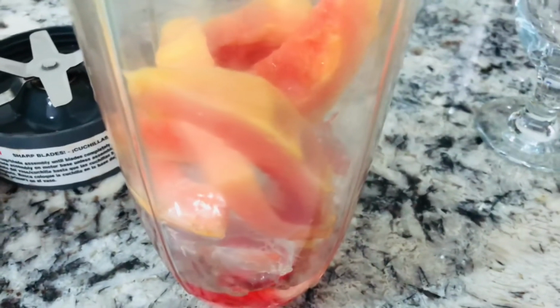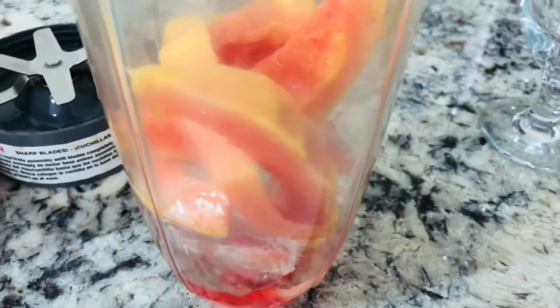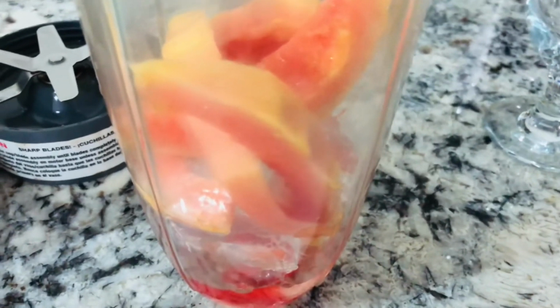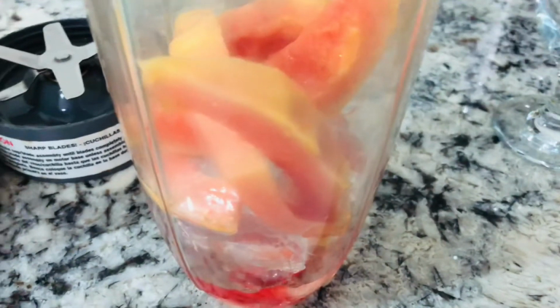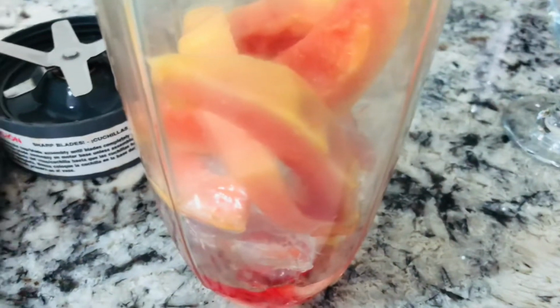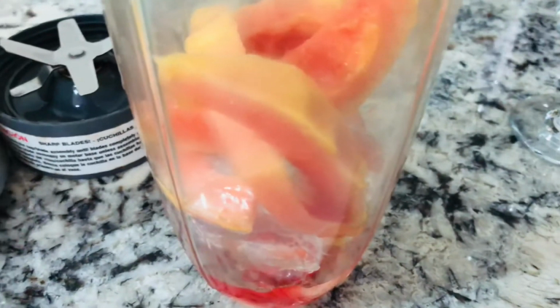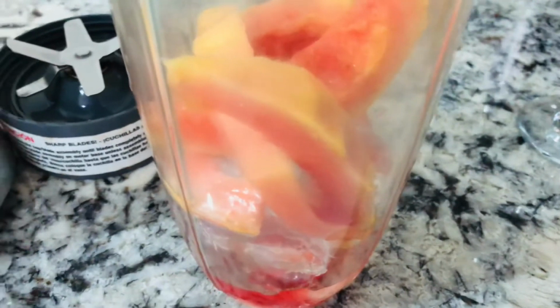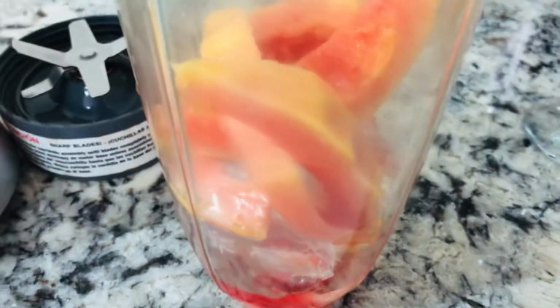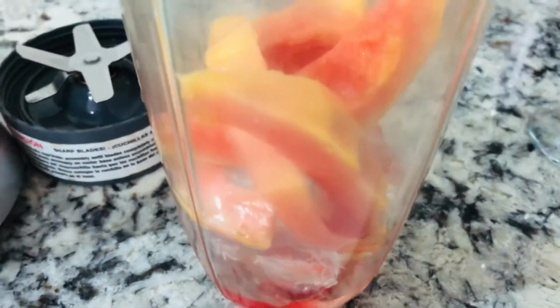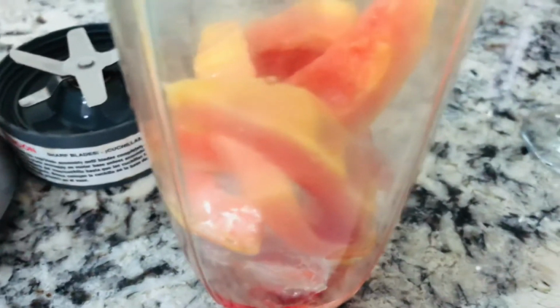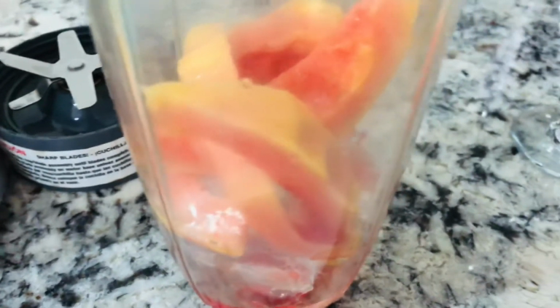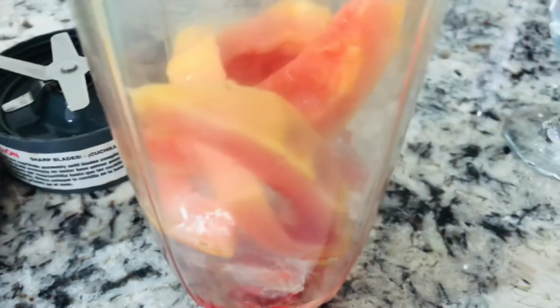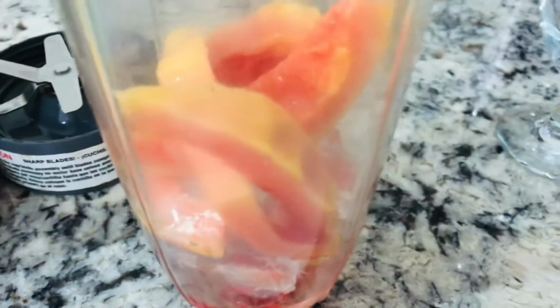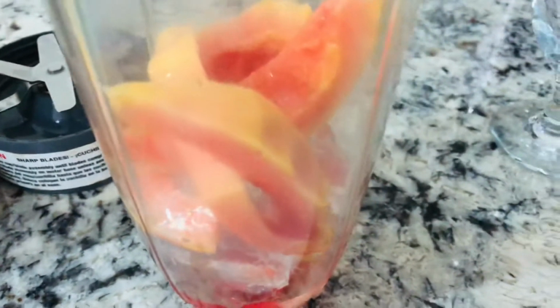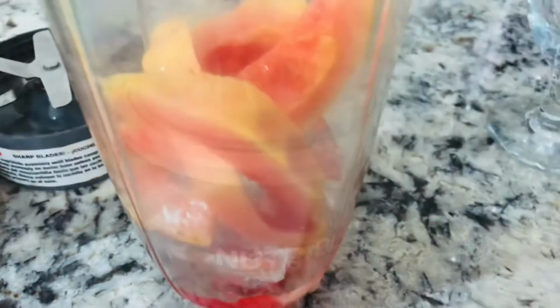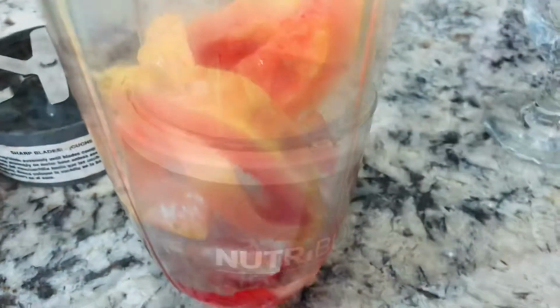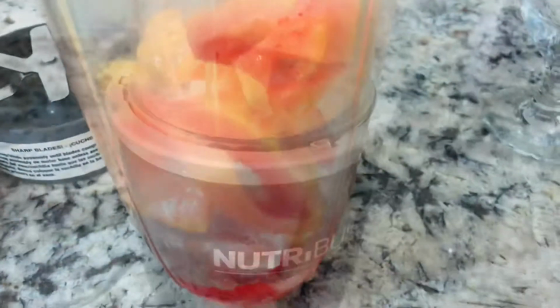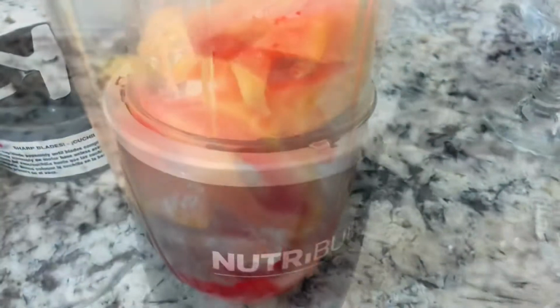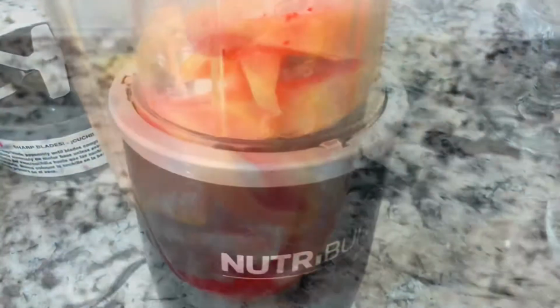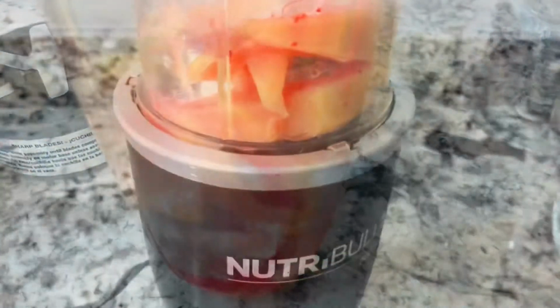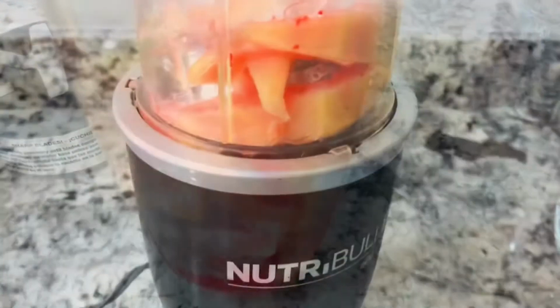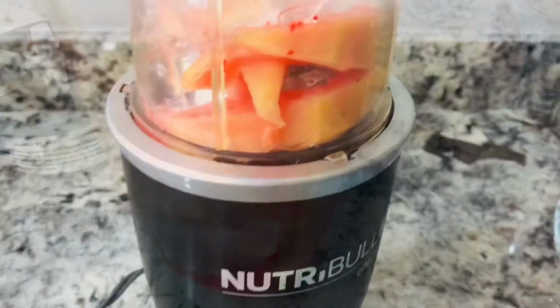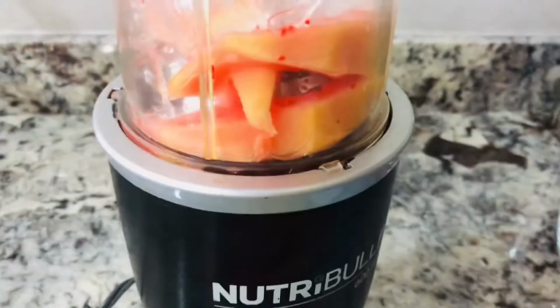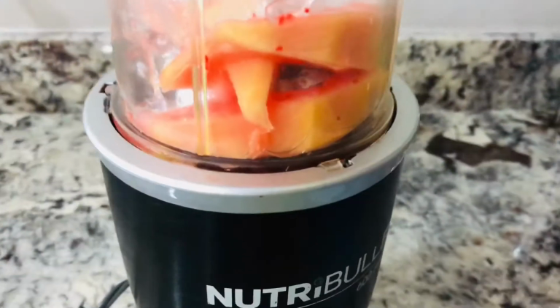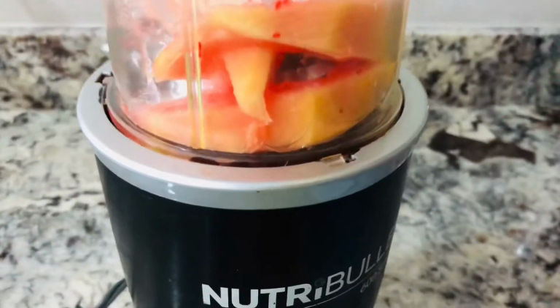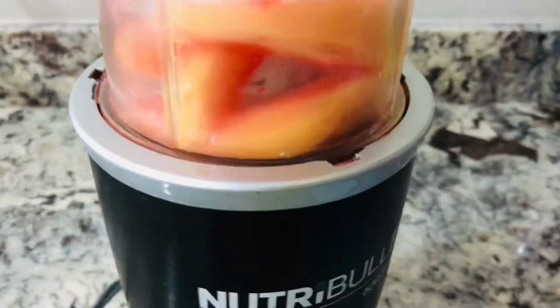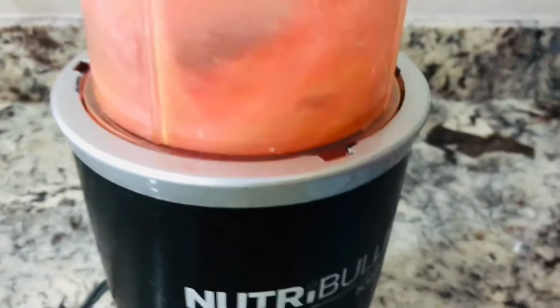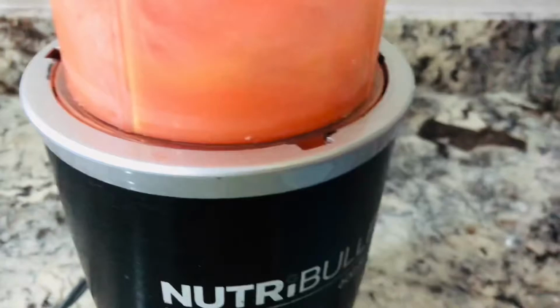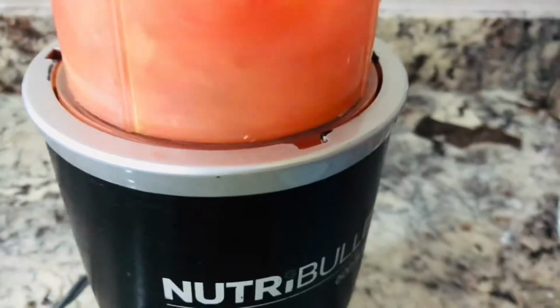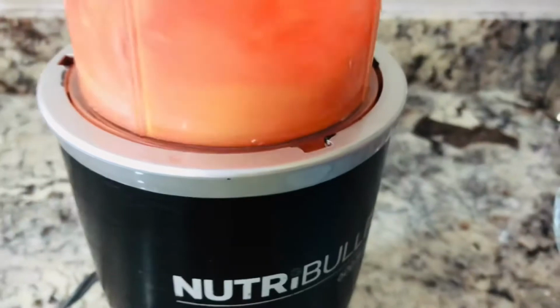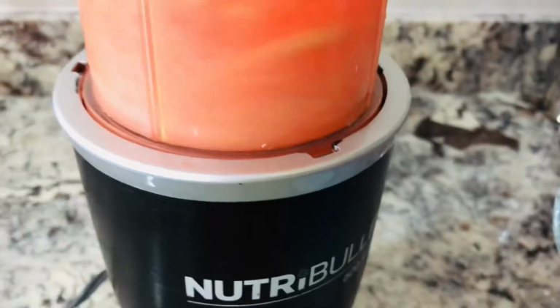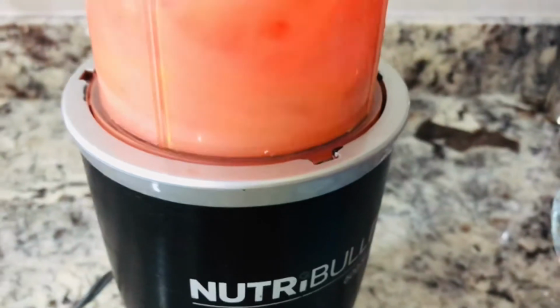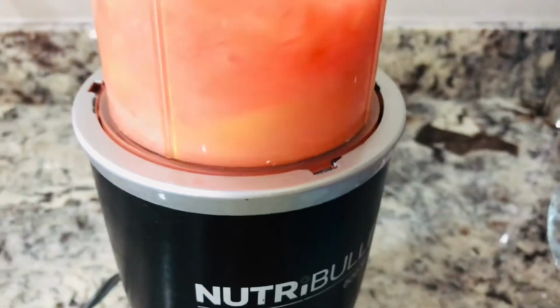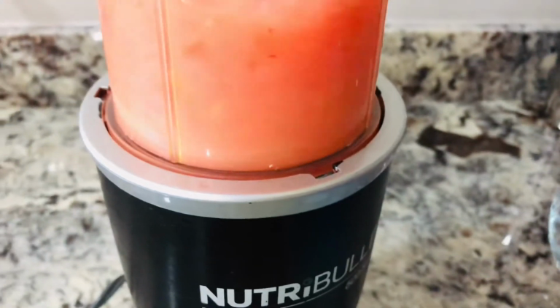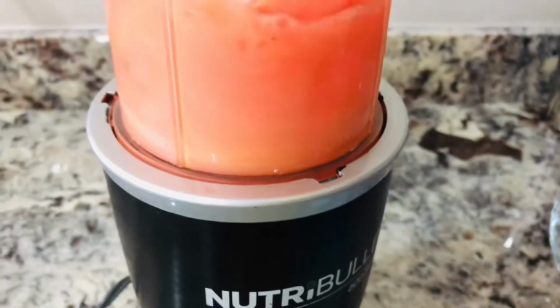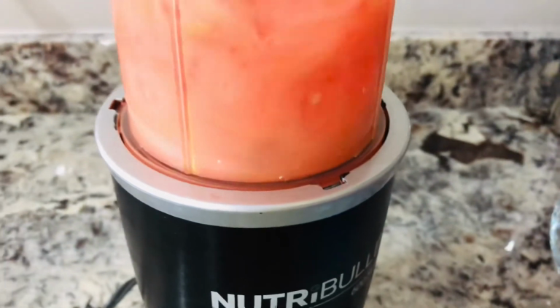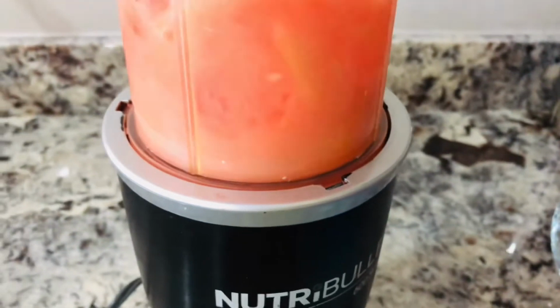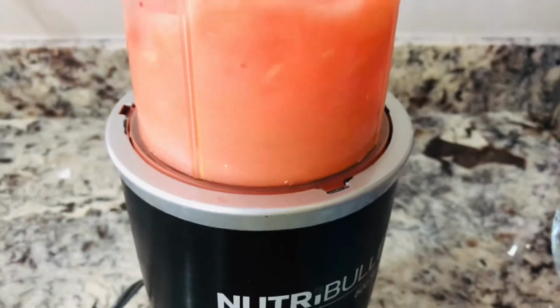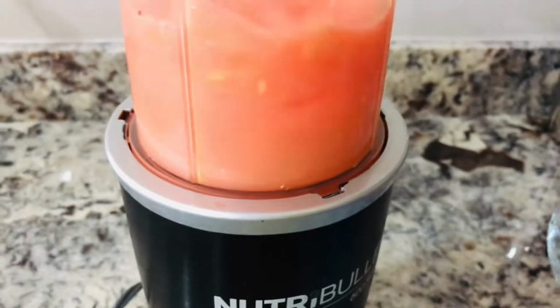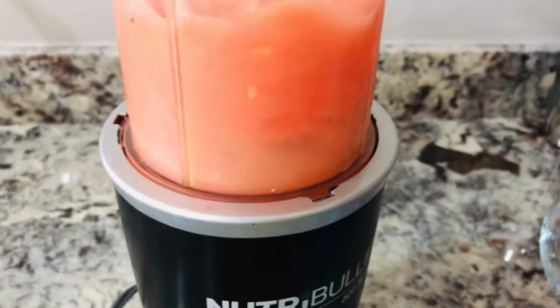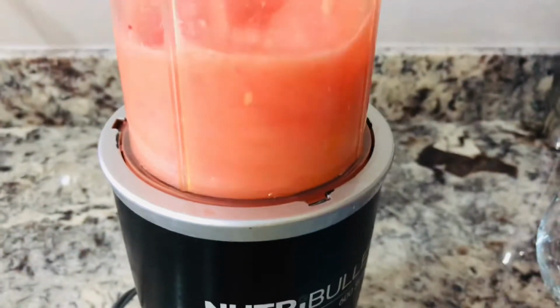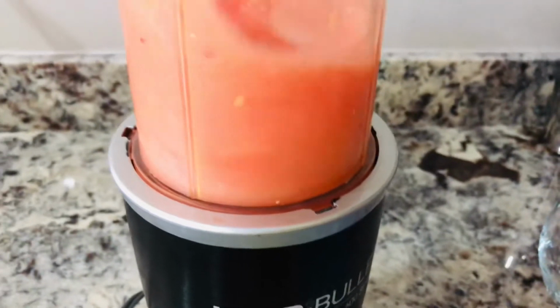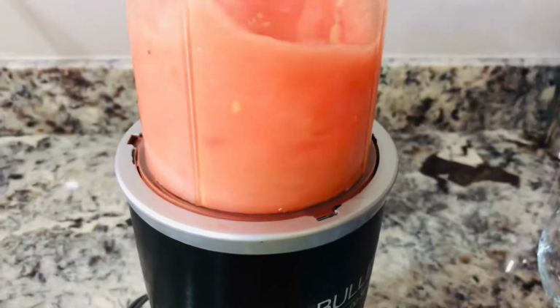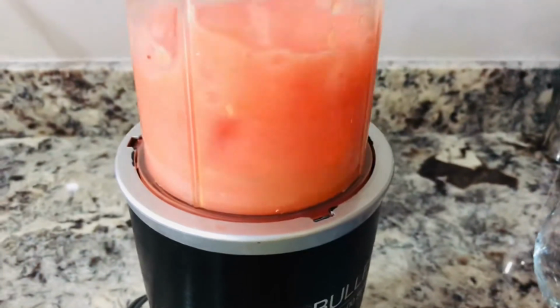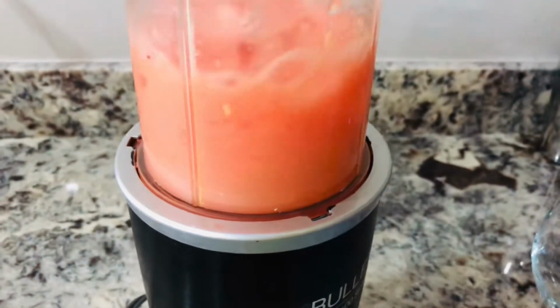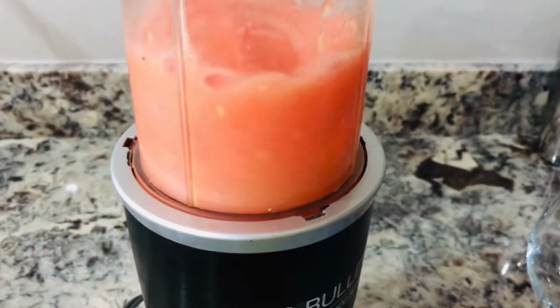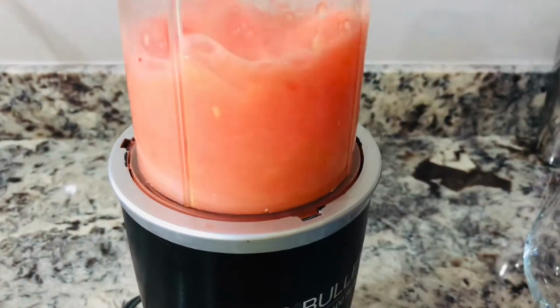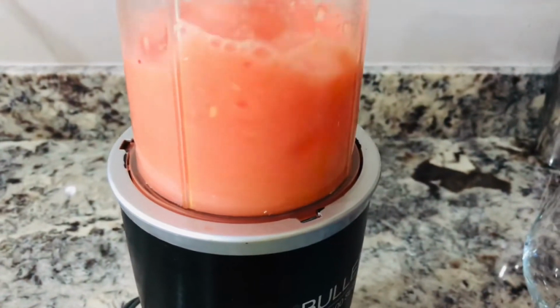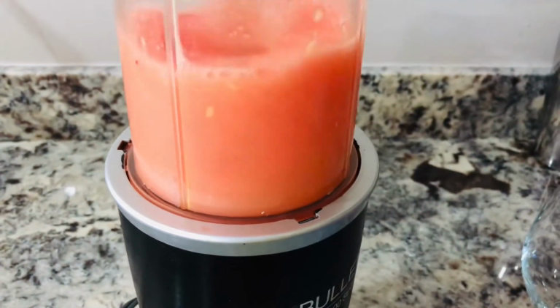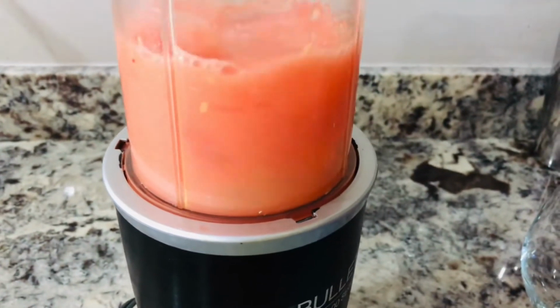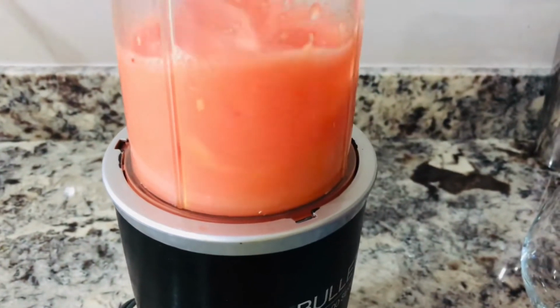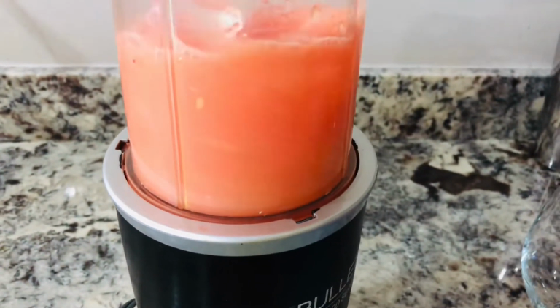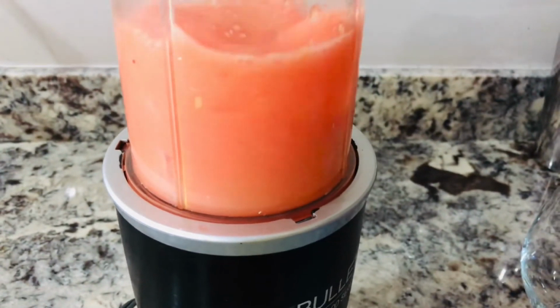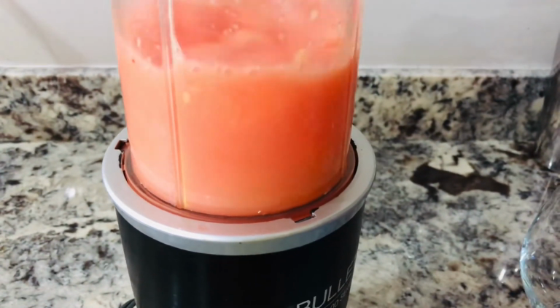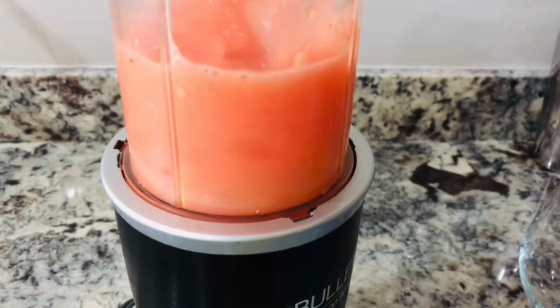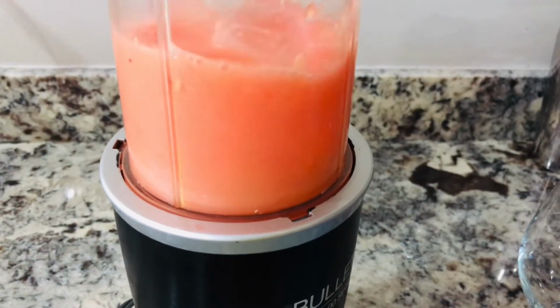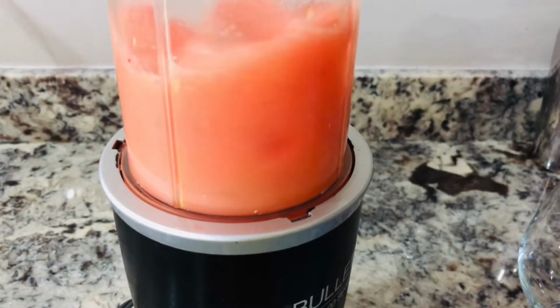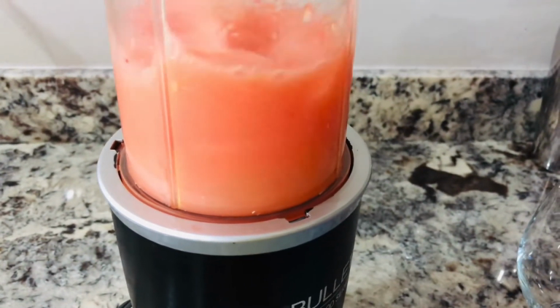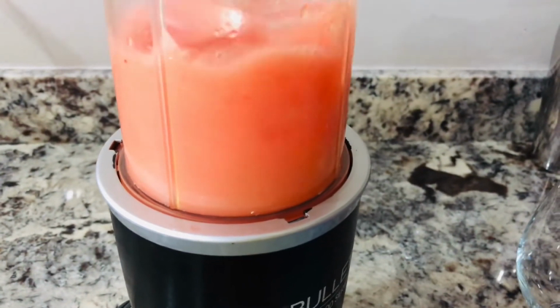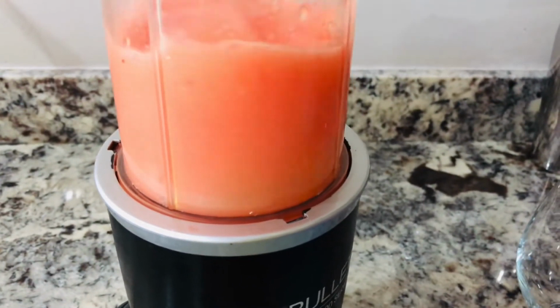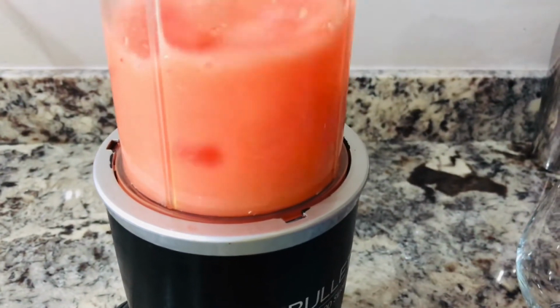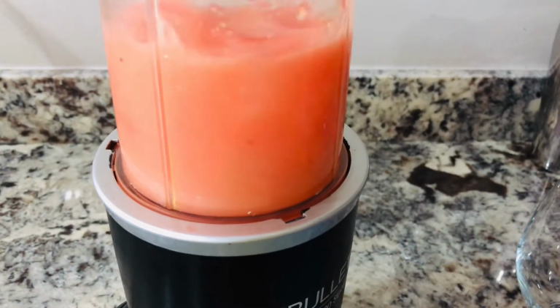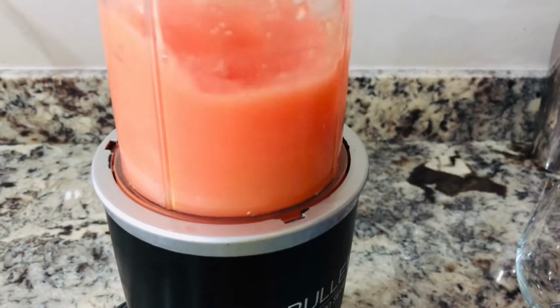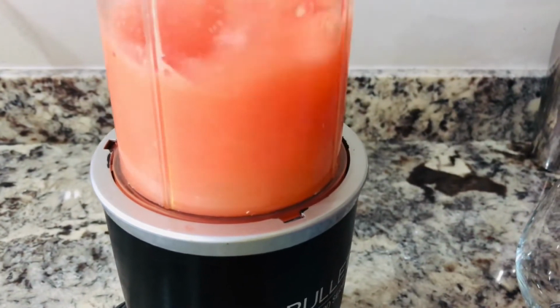Next I'm going to be adding just a little bit of water so that the mixture can blend properly.